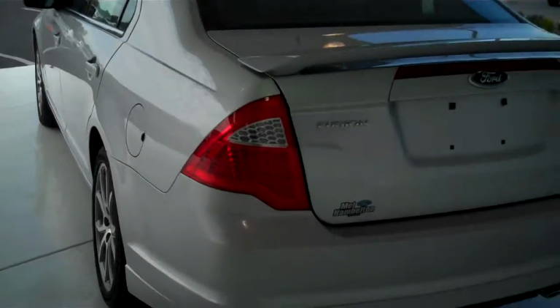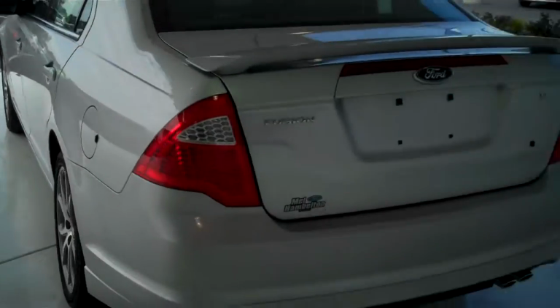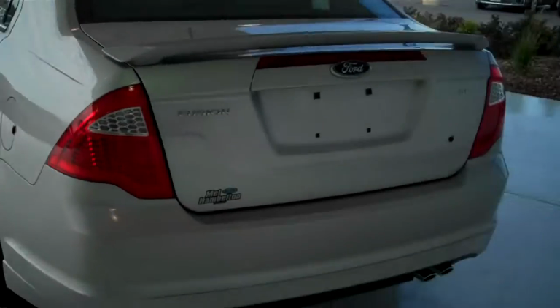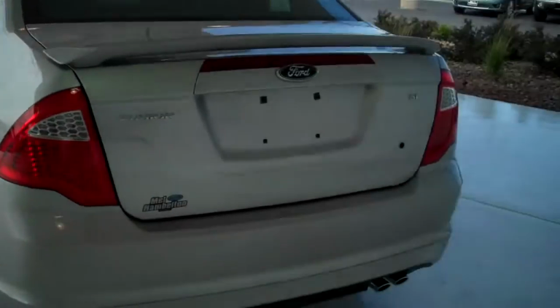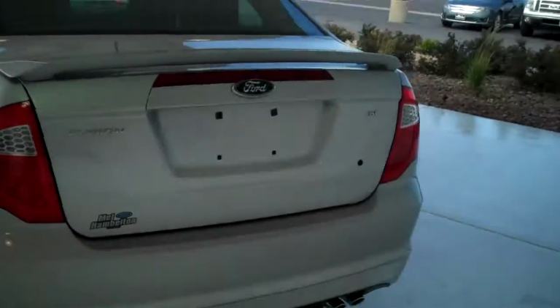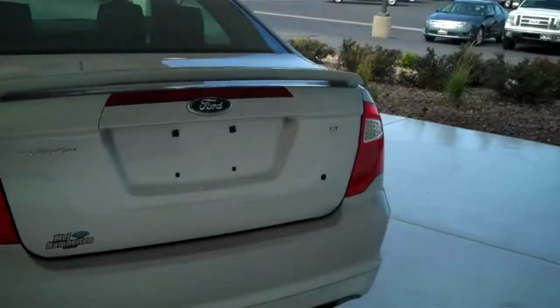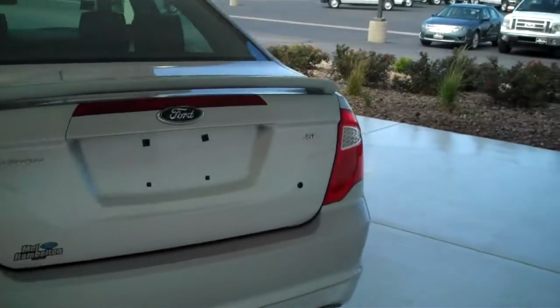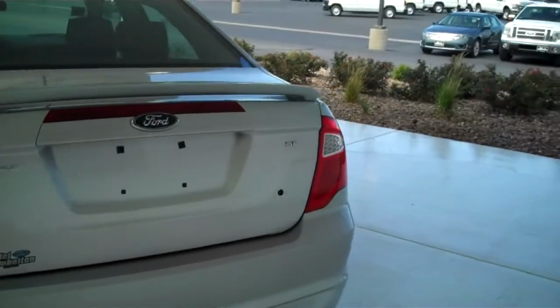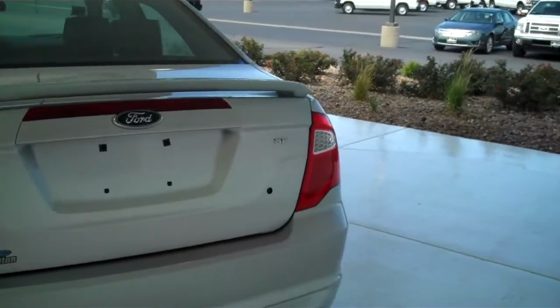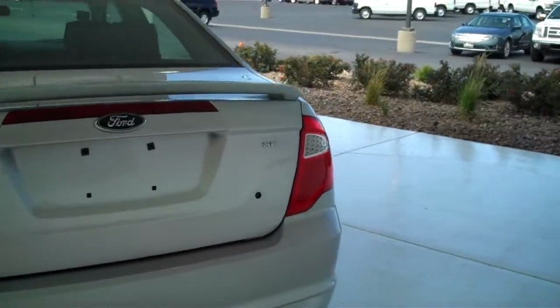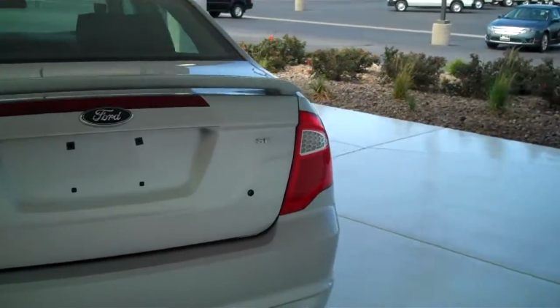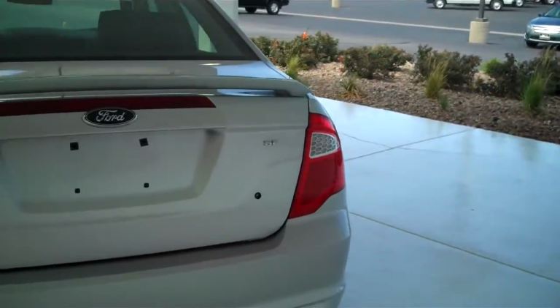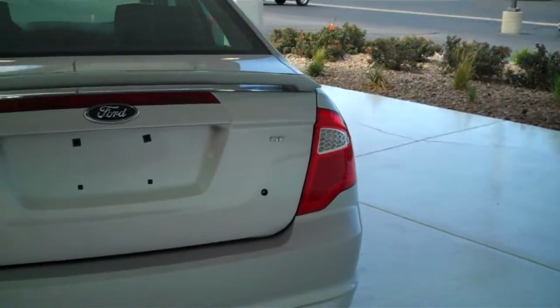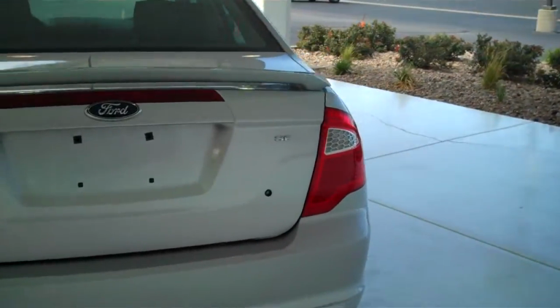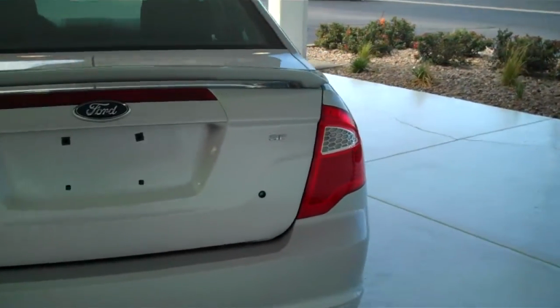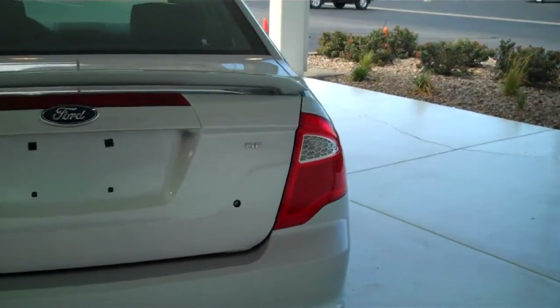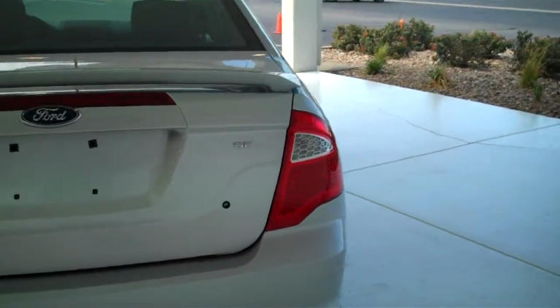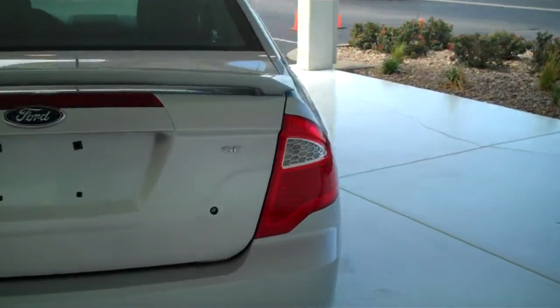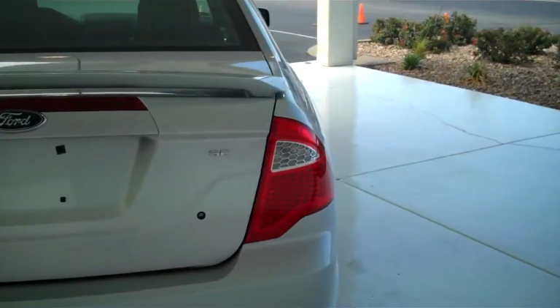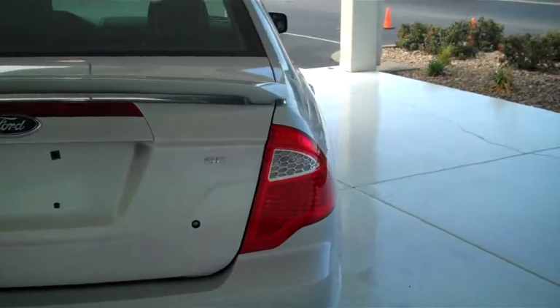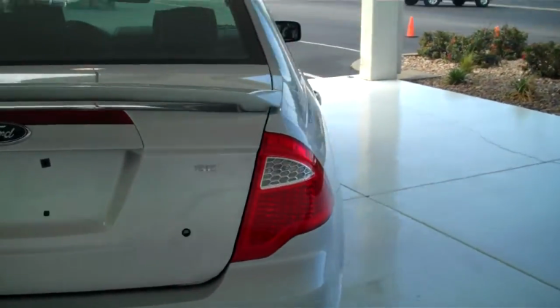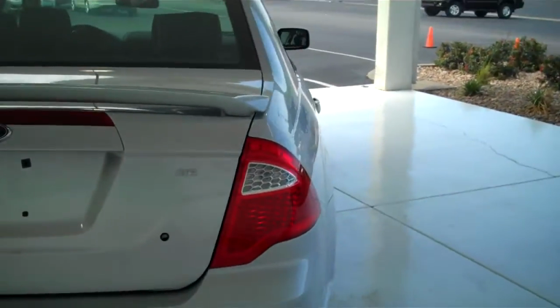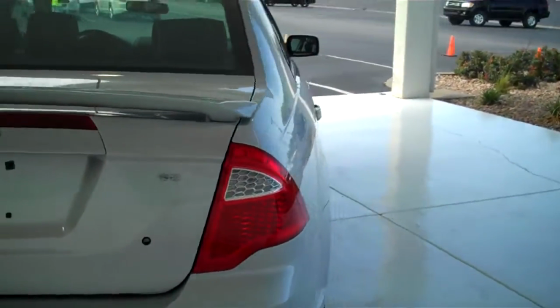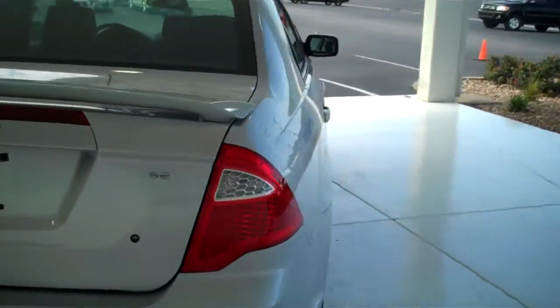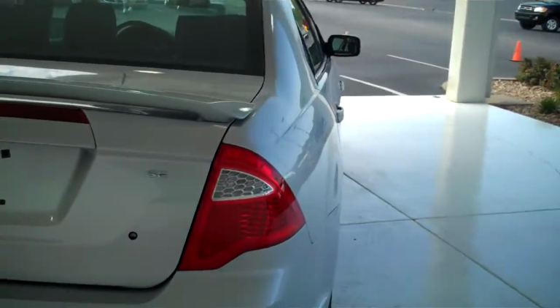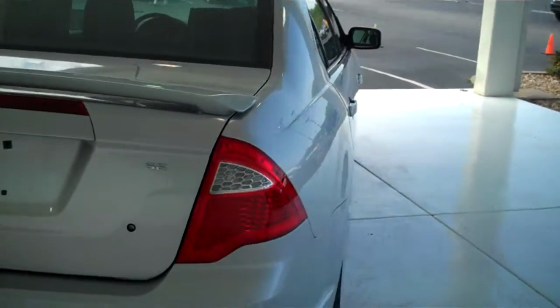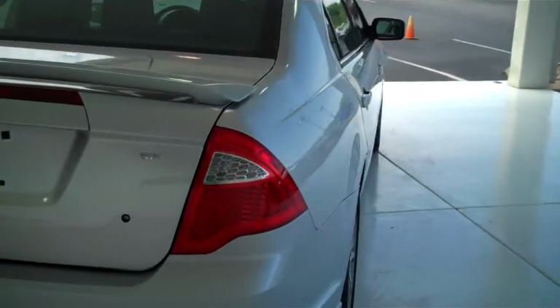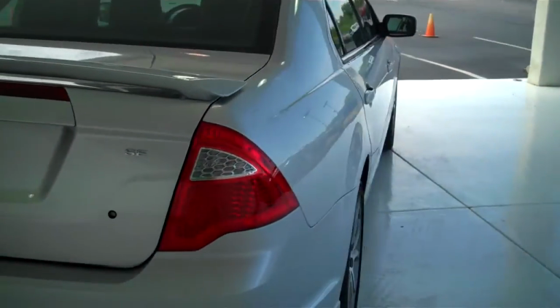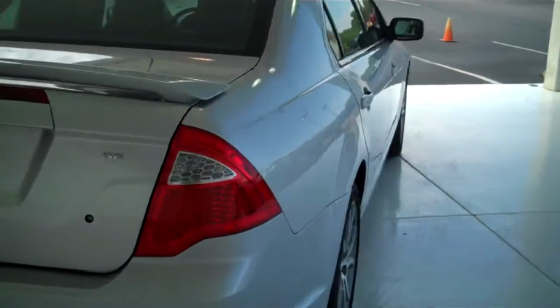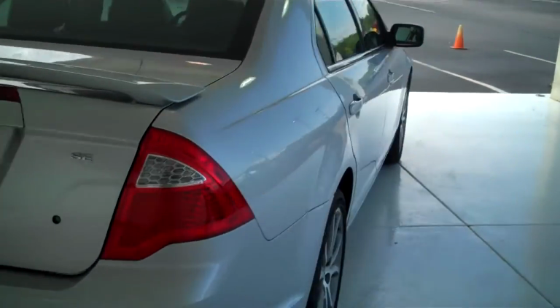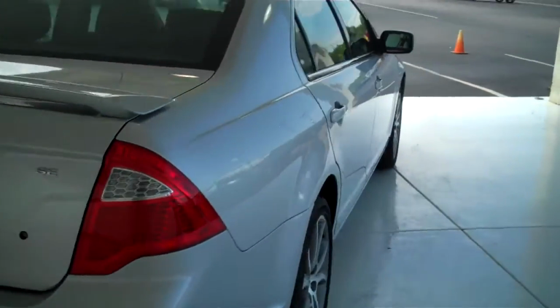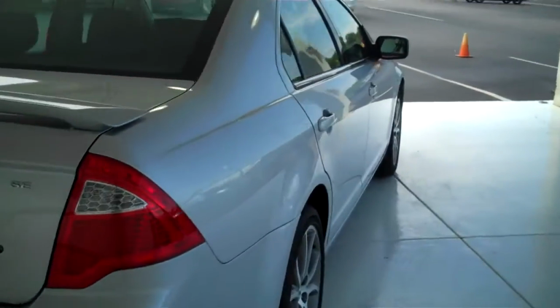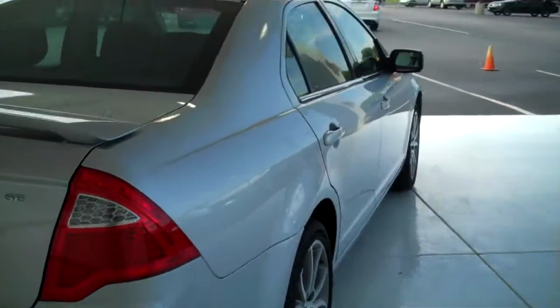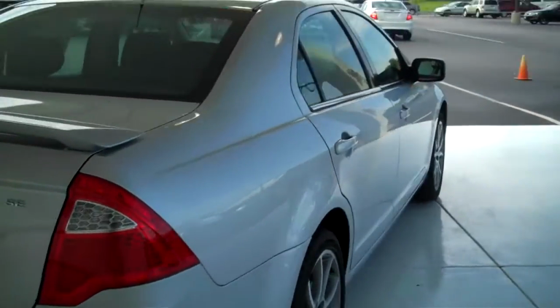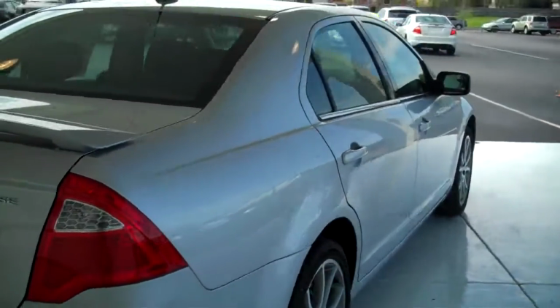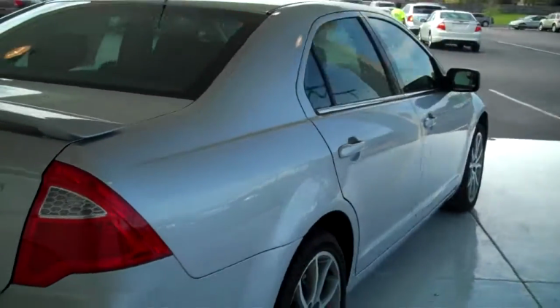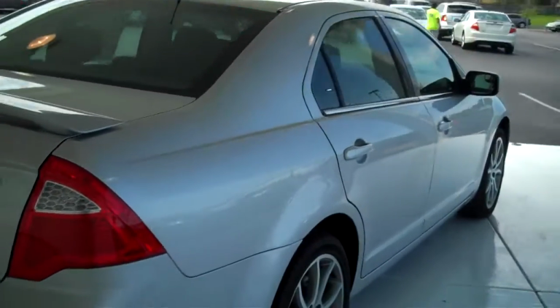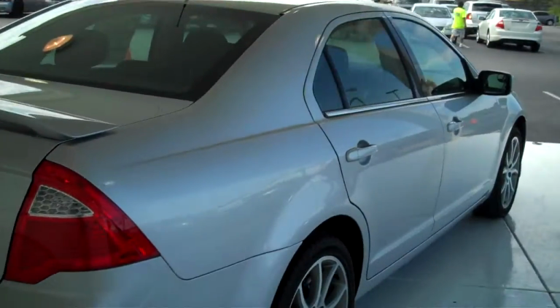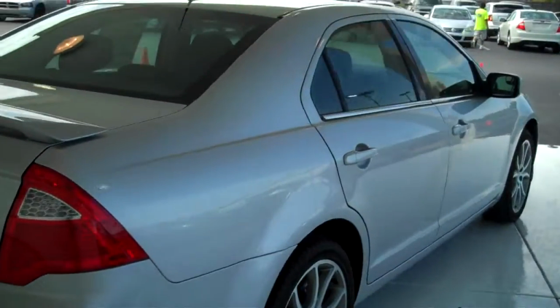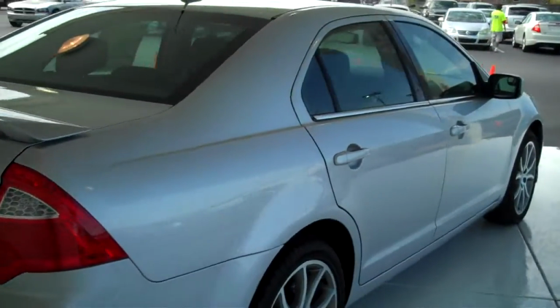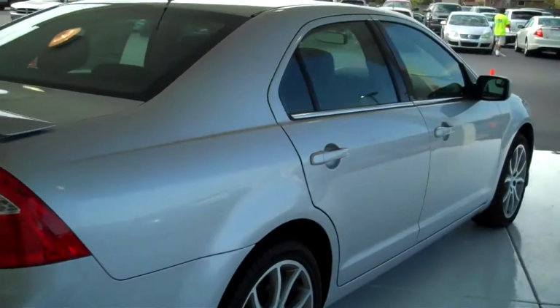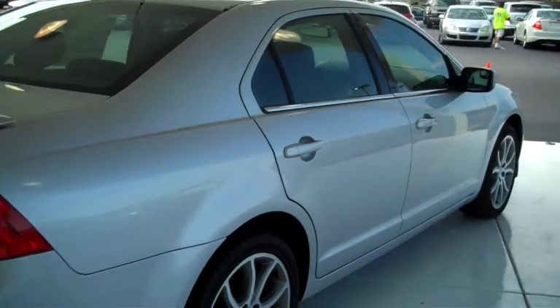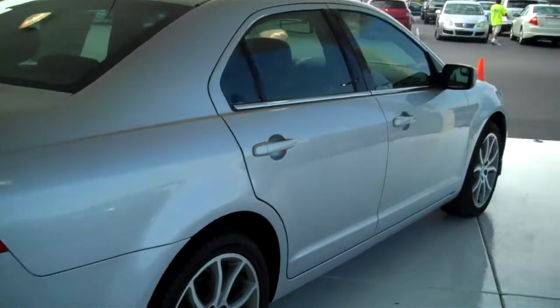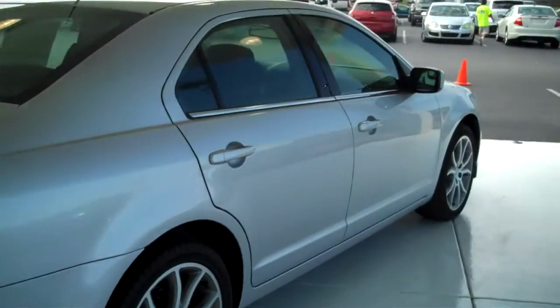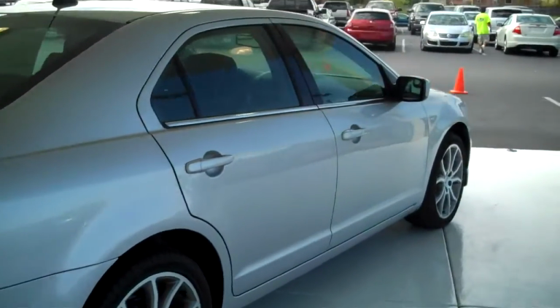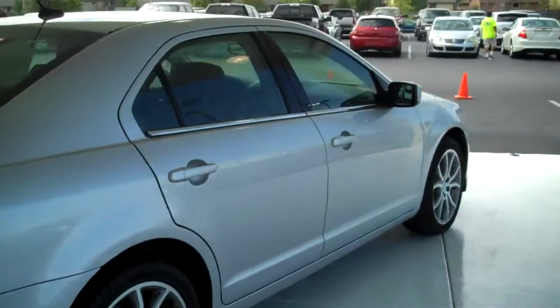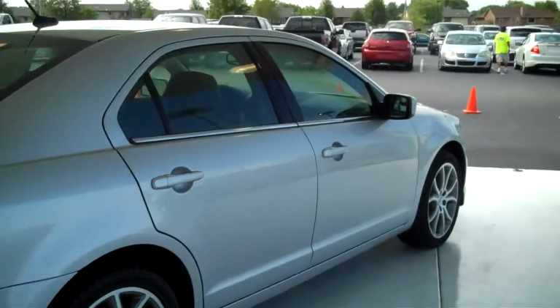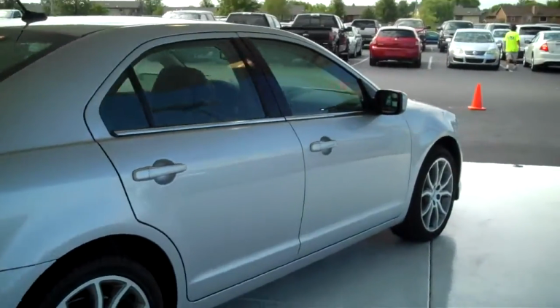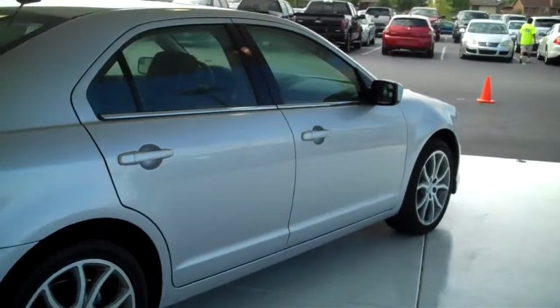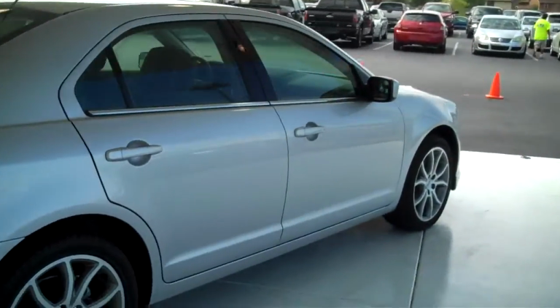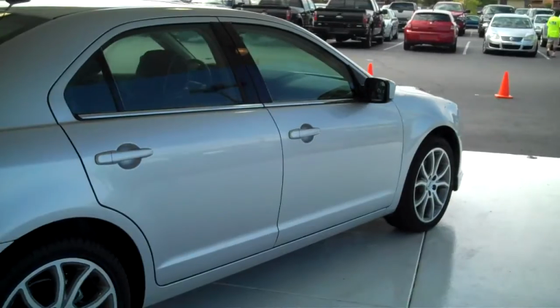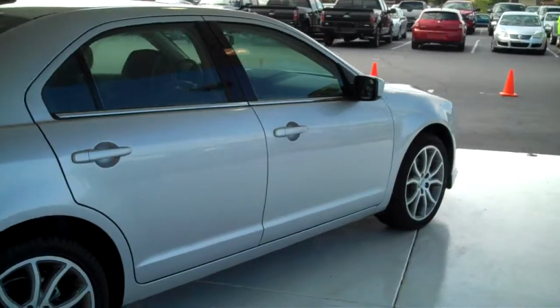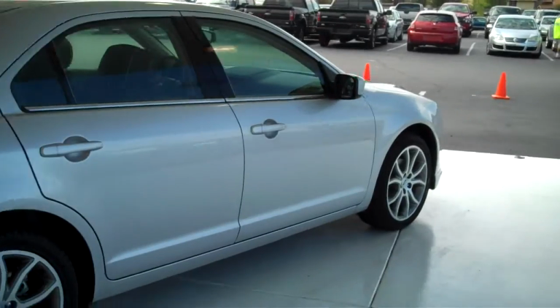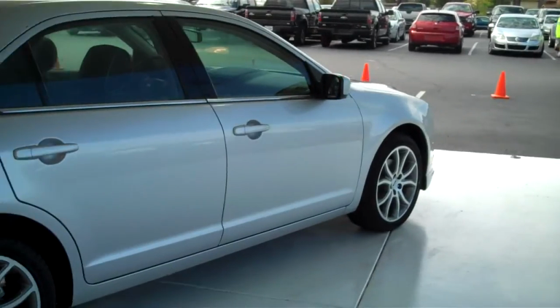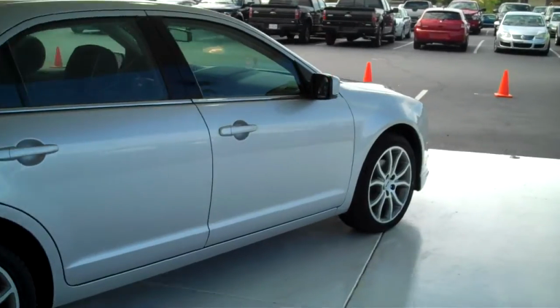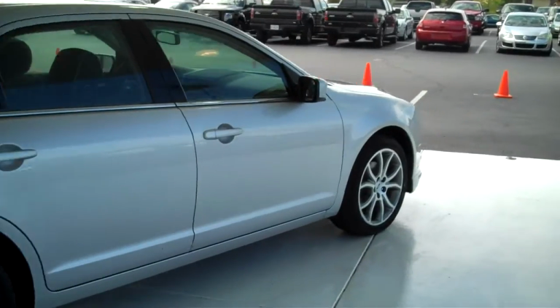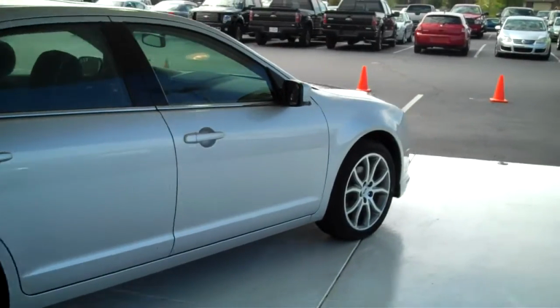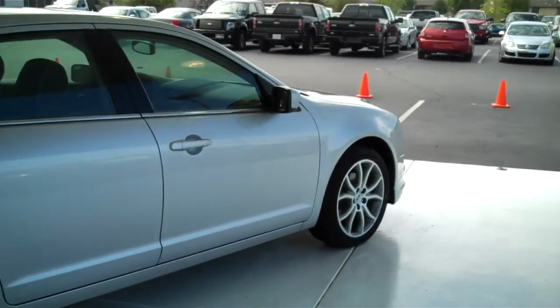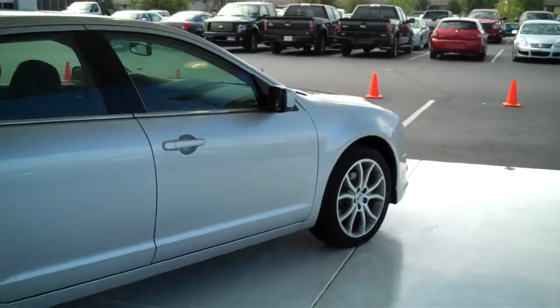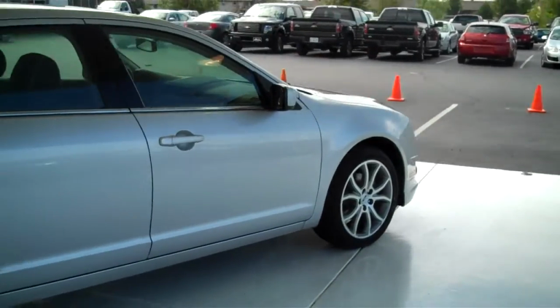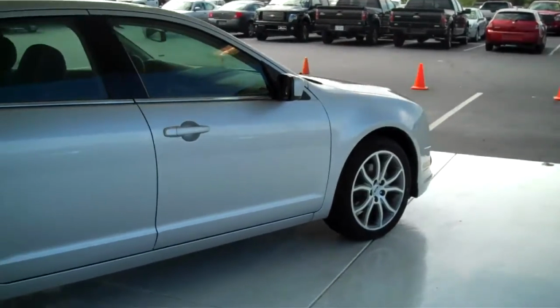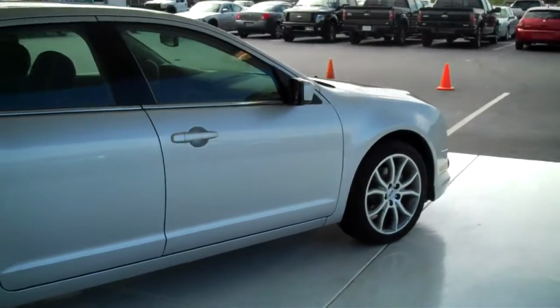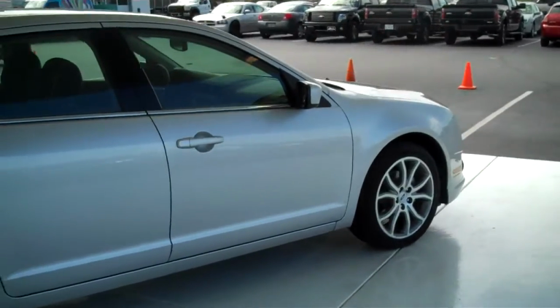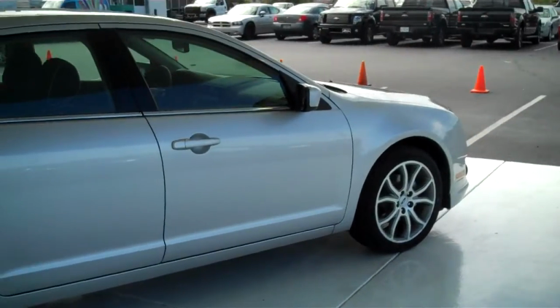This is an SE model. We have lots of these to choose from — all types of different colors and options available, new and used.